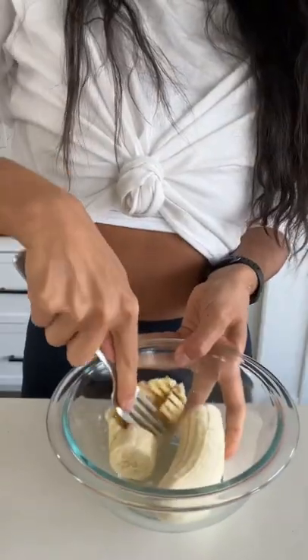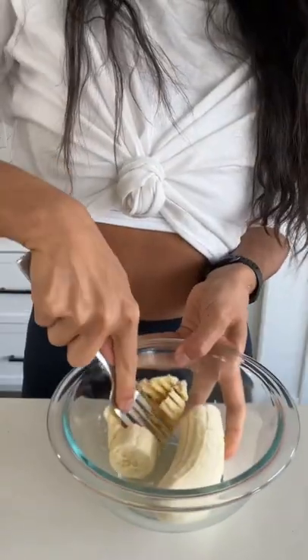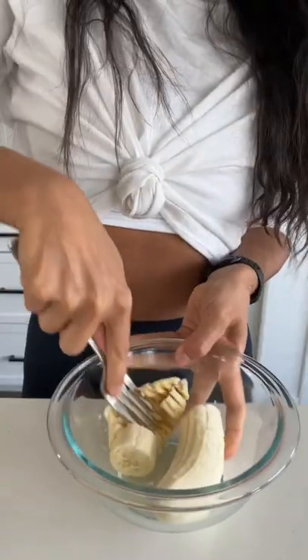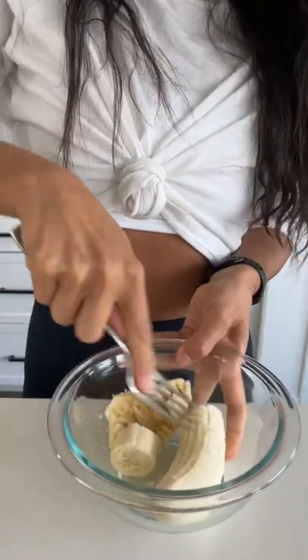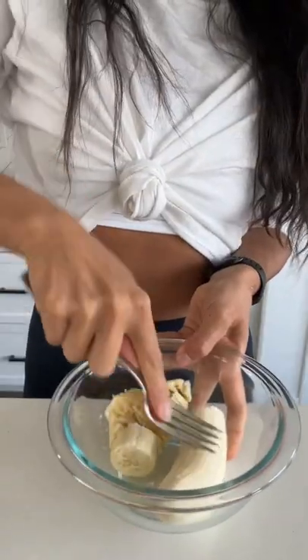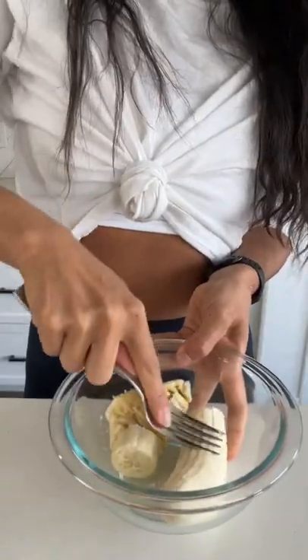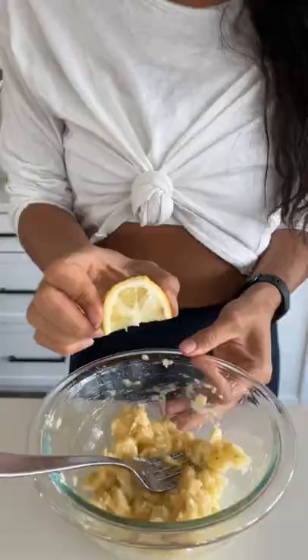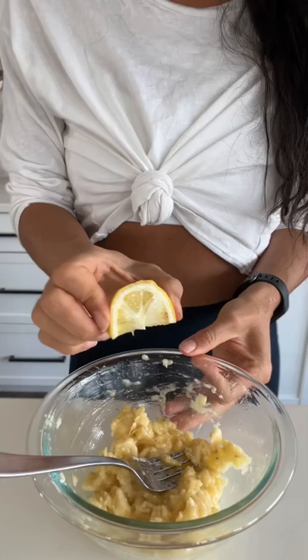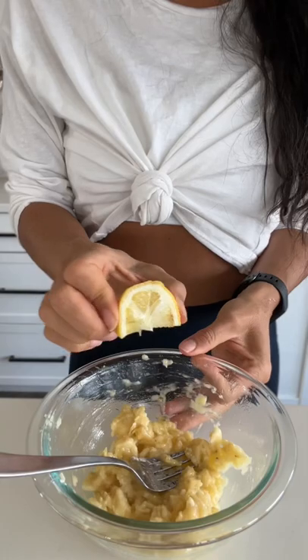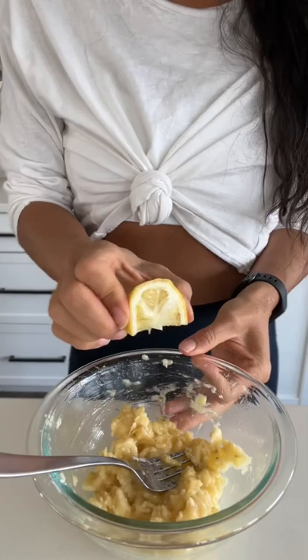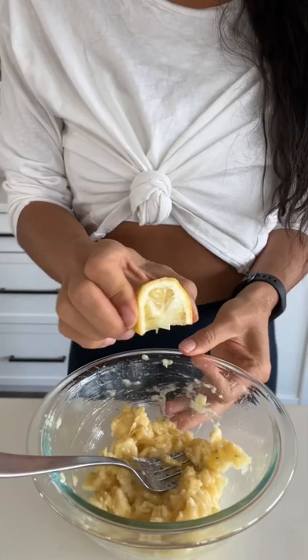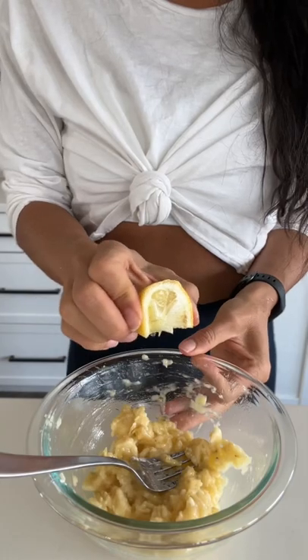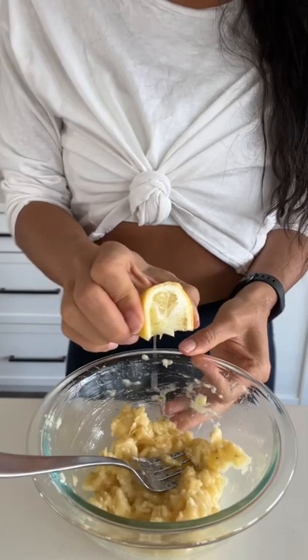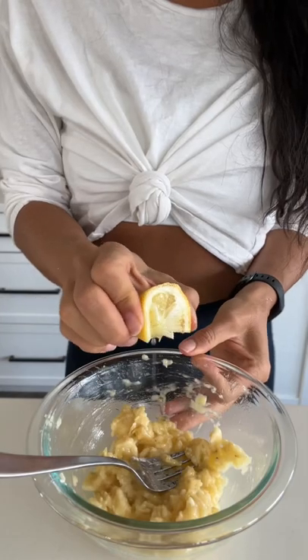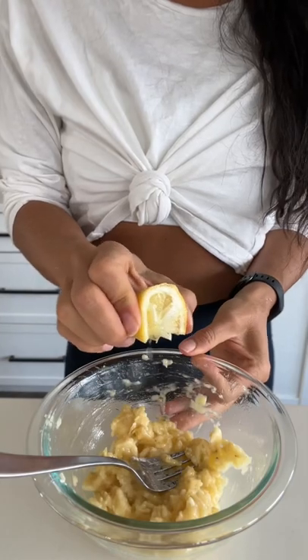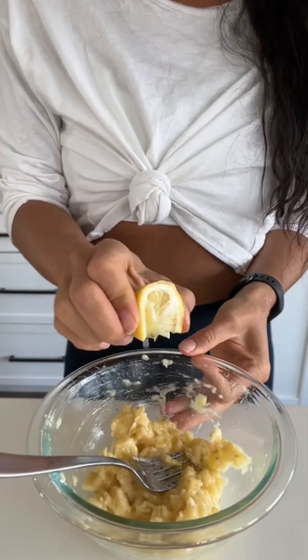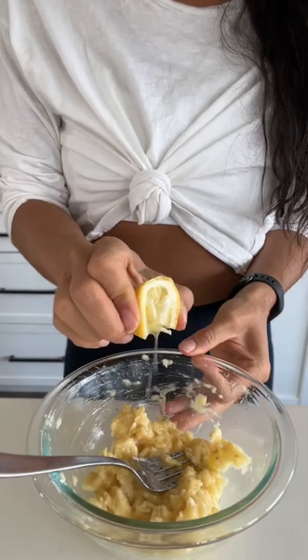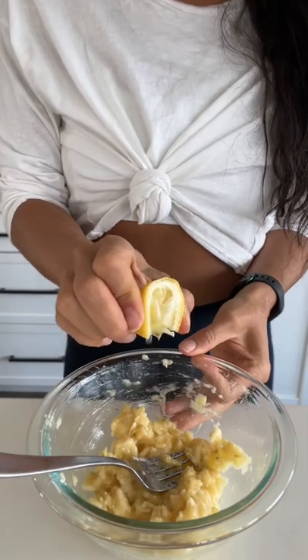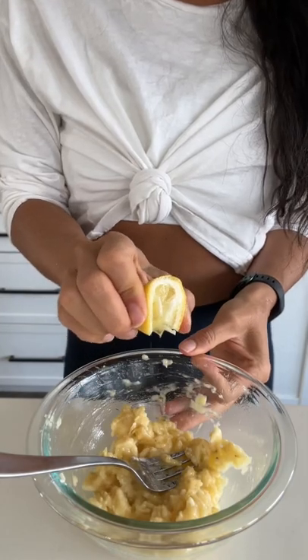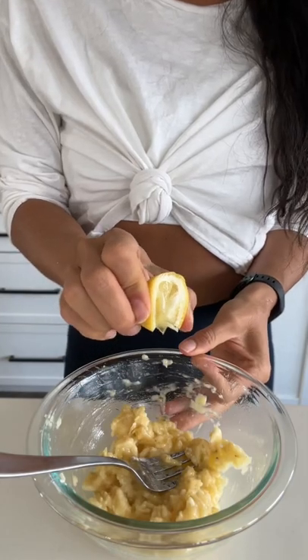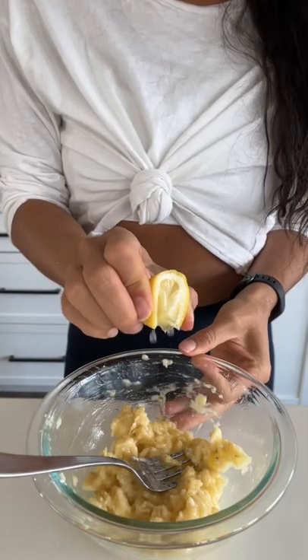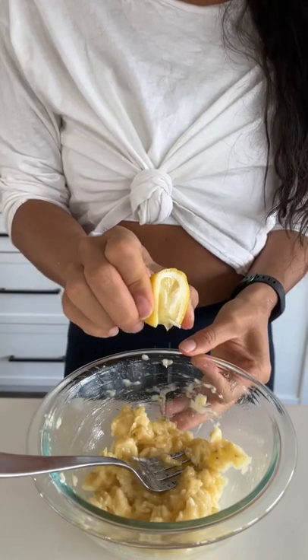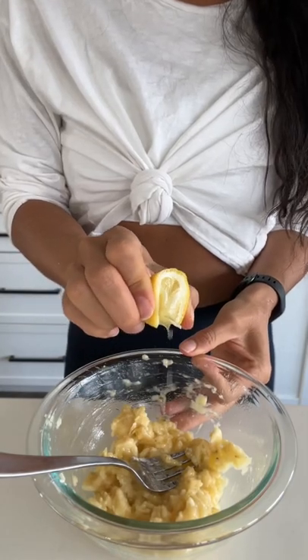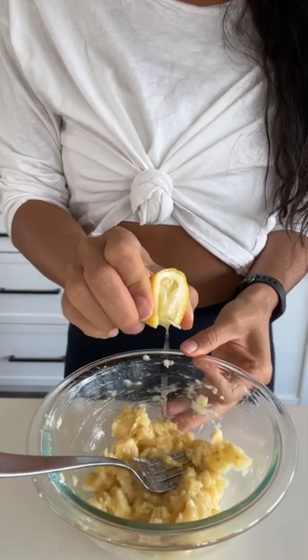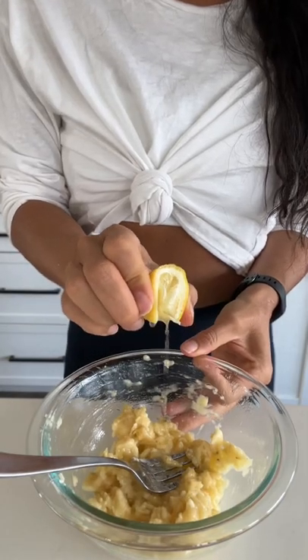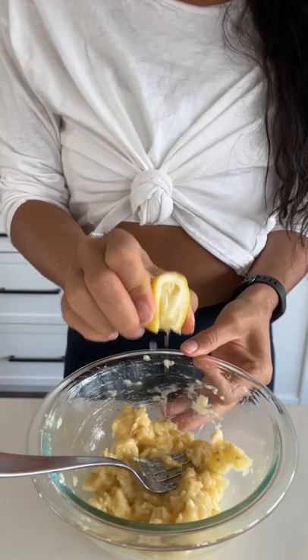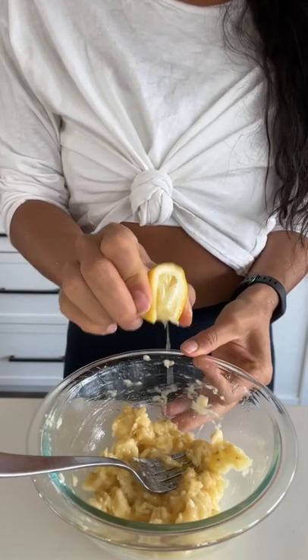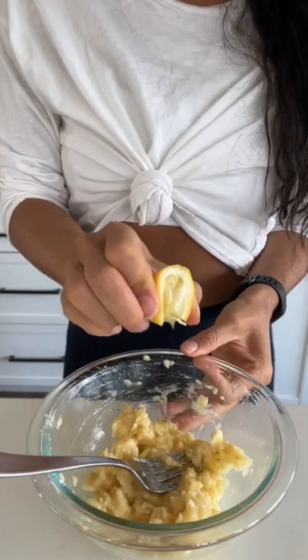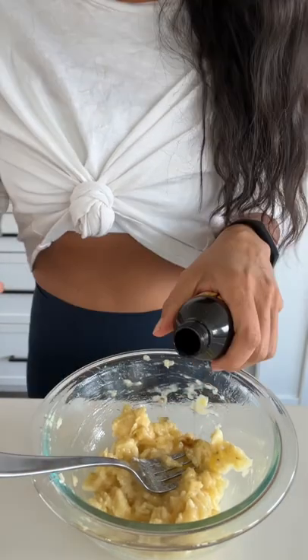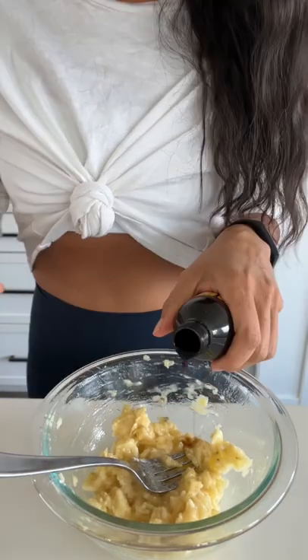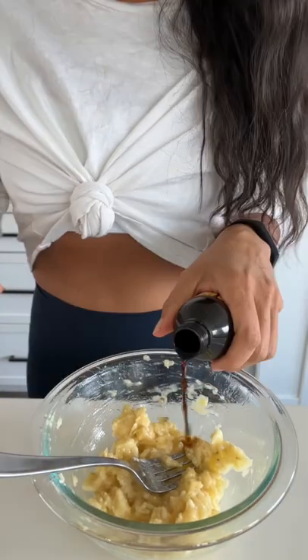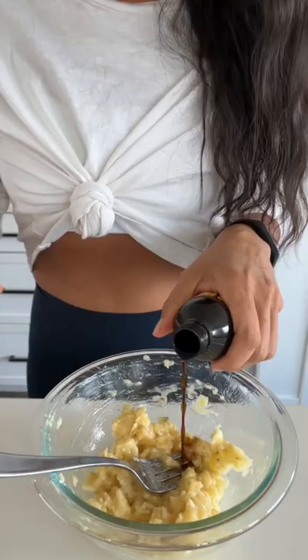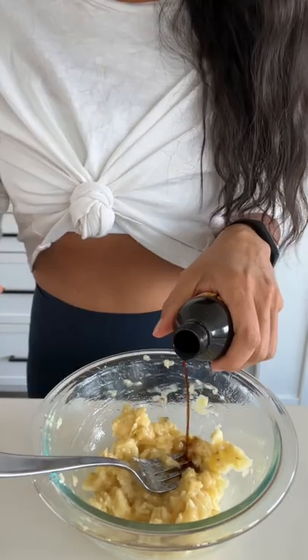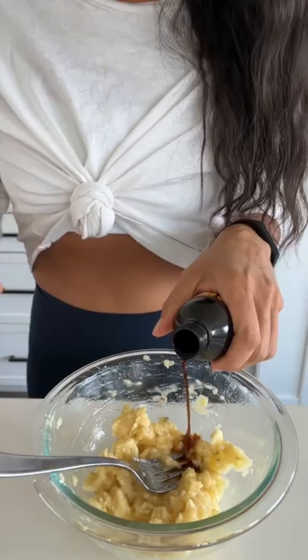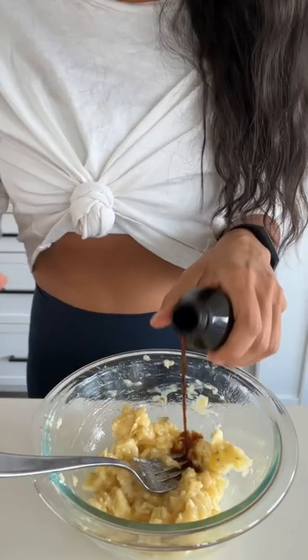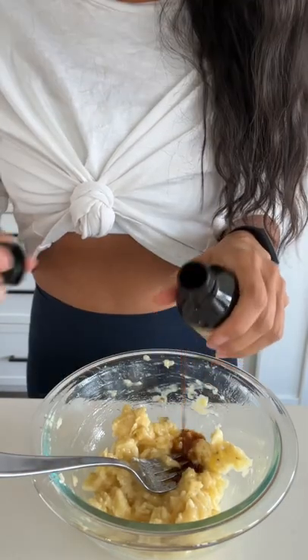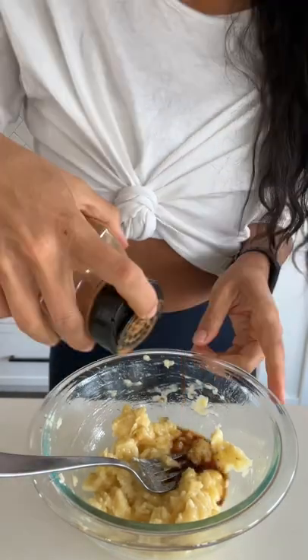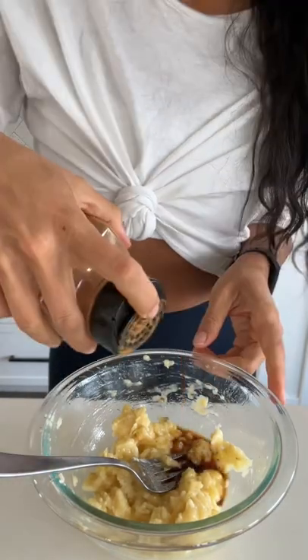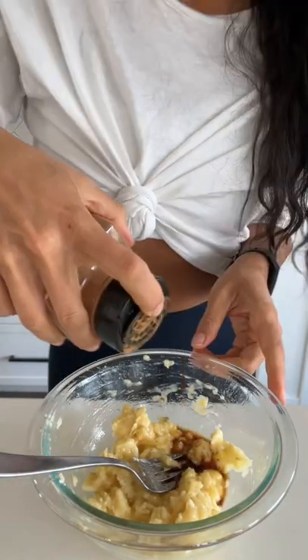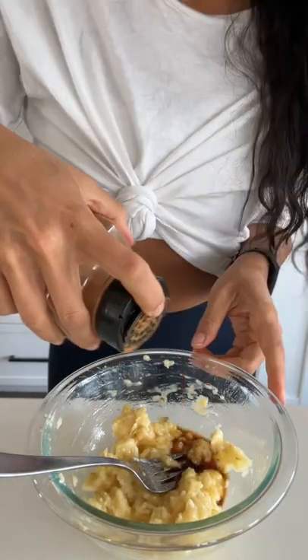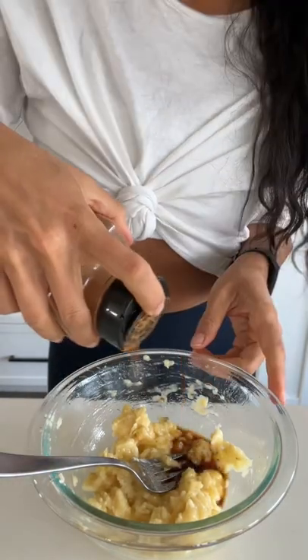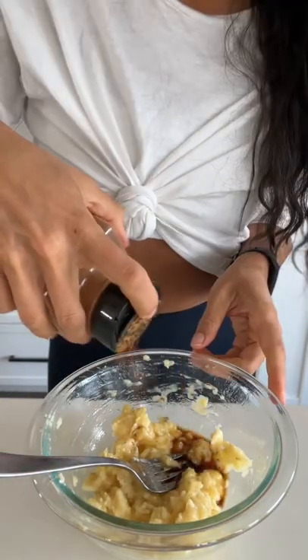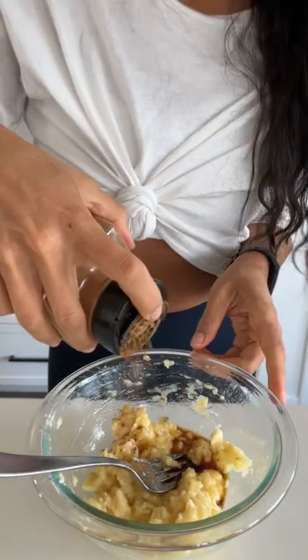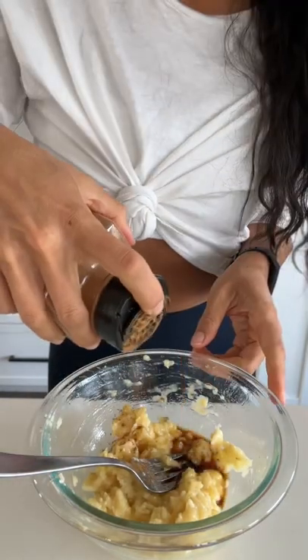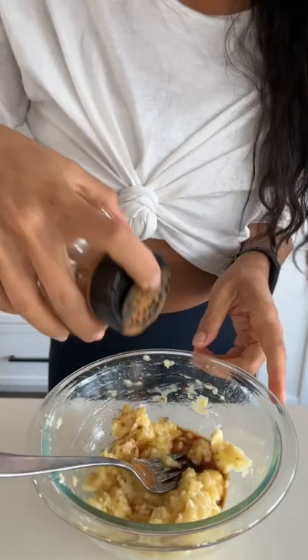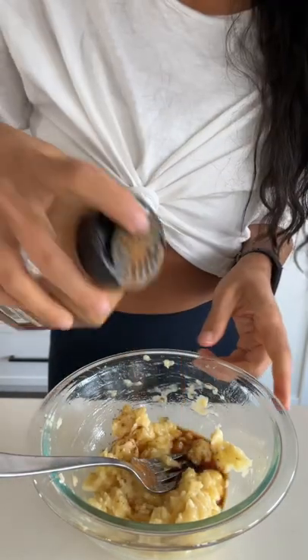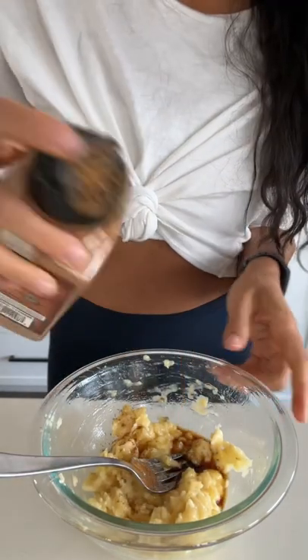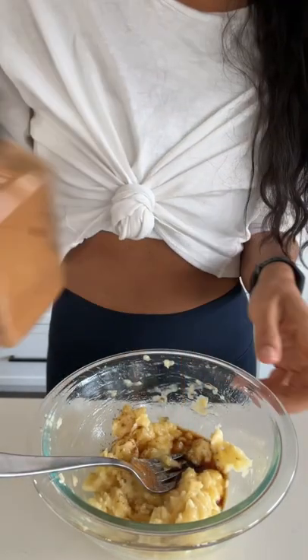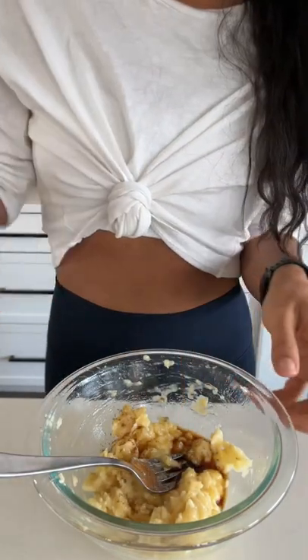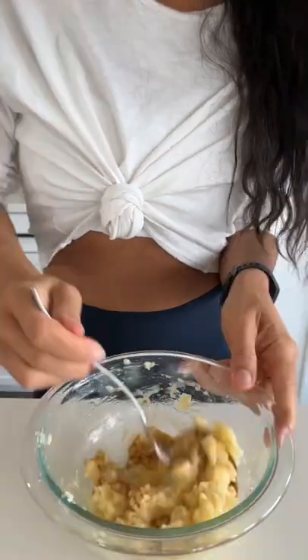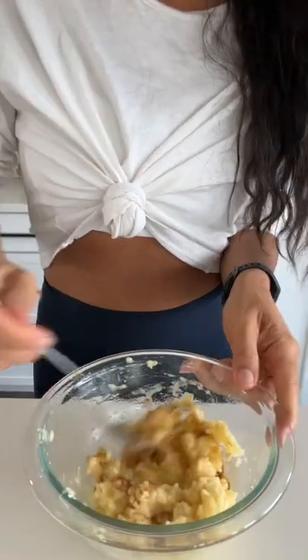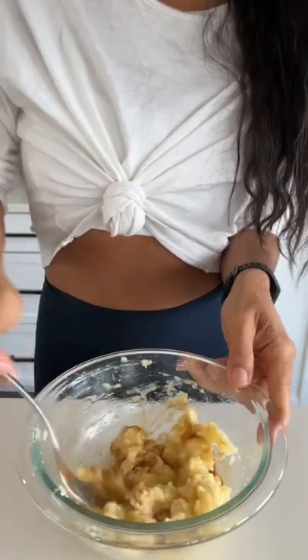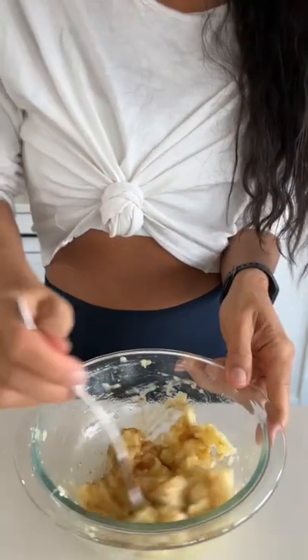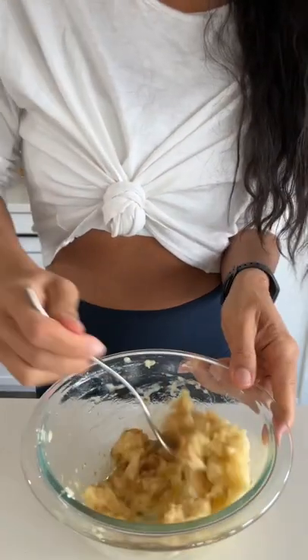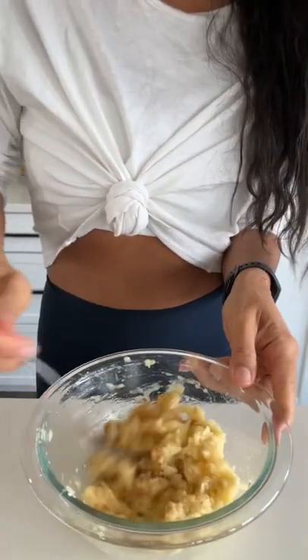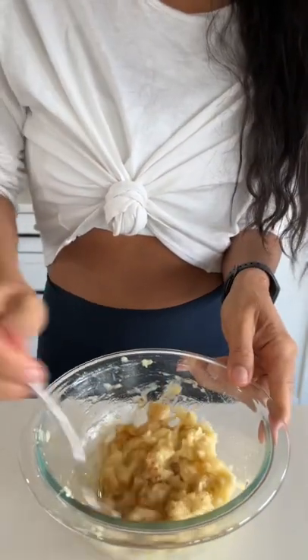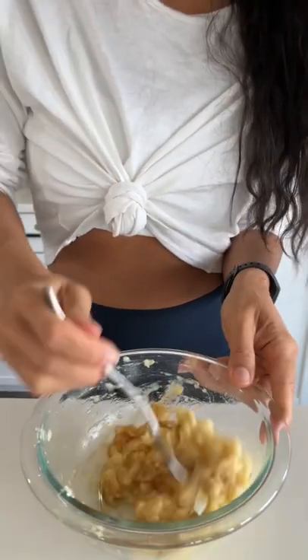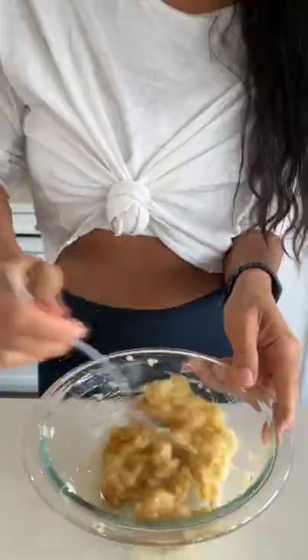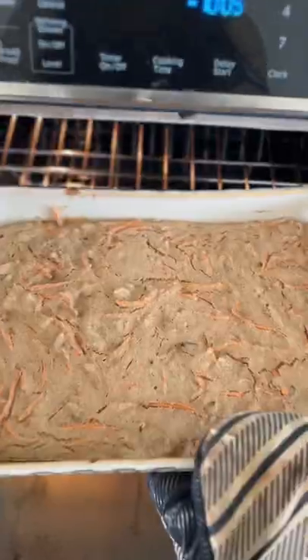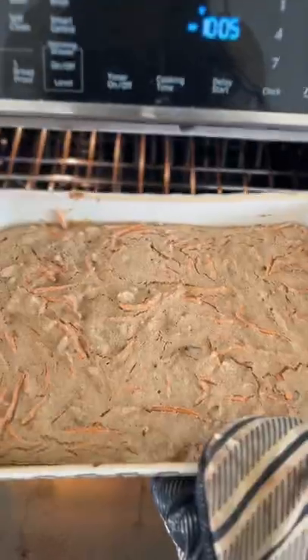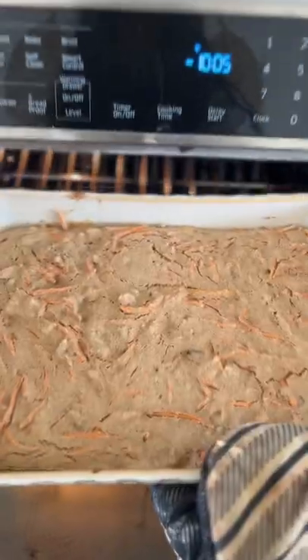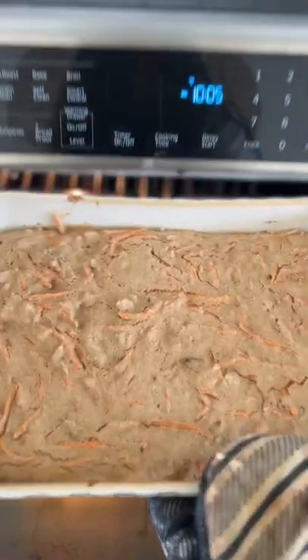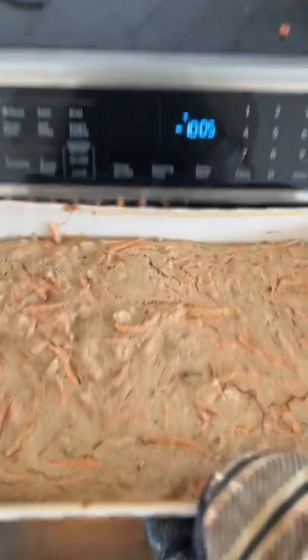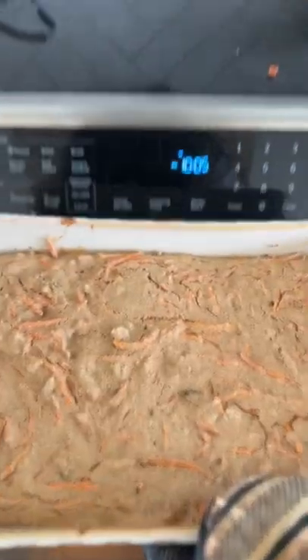Then for the frosting, I'm going to mash some banana, add a little lemon juice, some vanilla extract, and a little pinch of cinnamon.